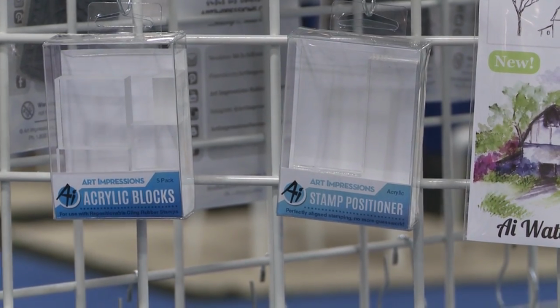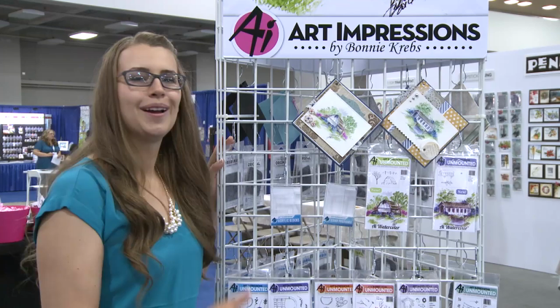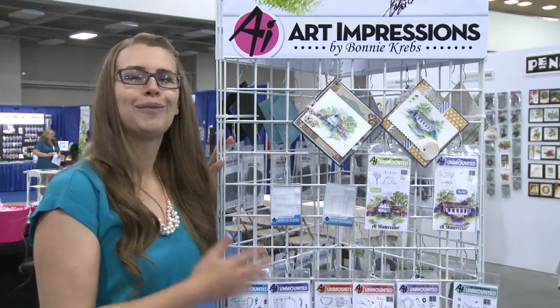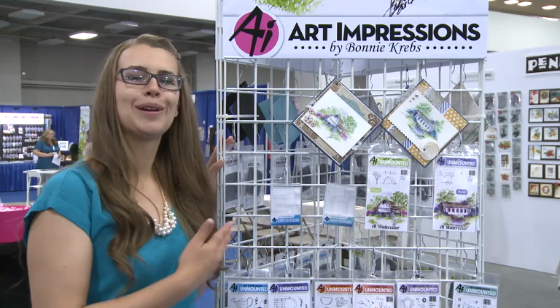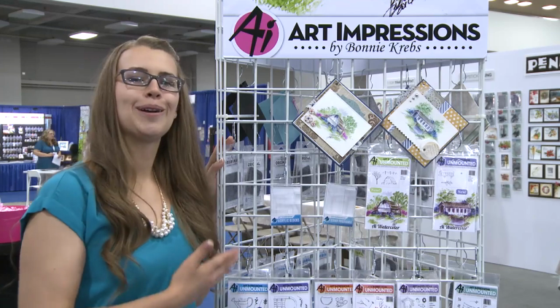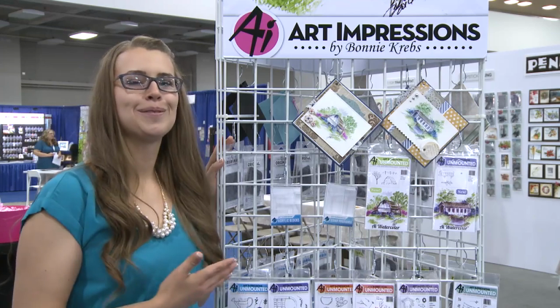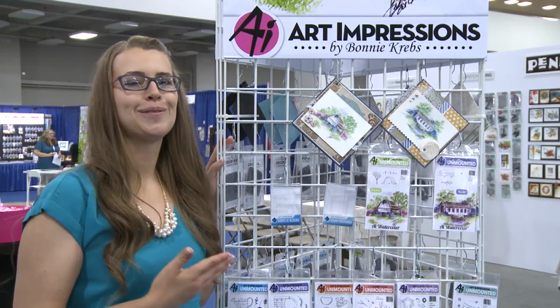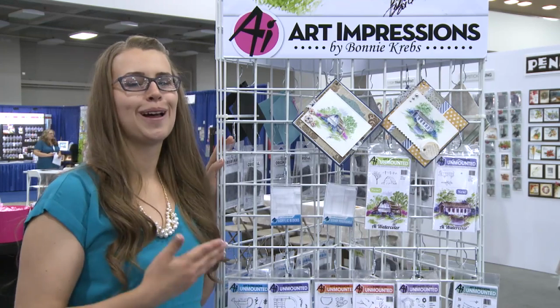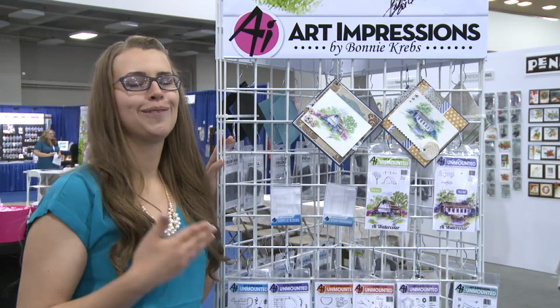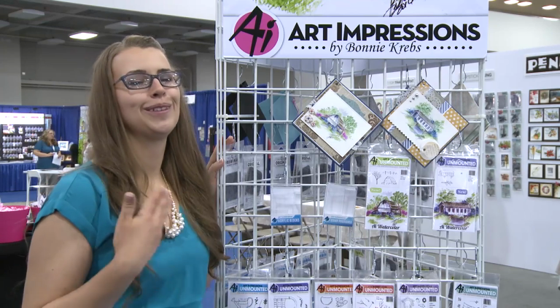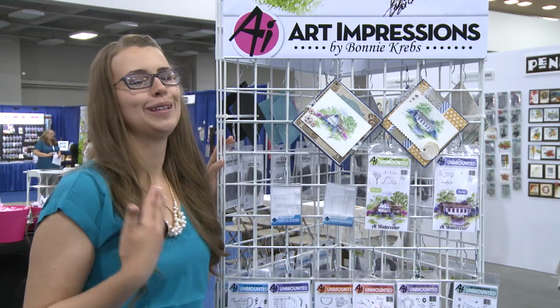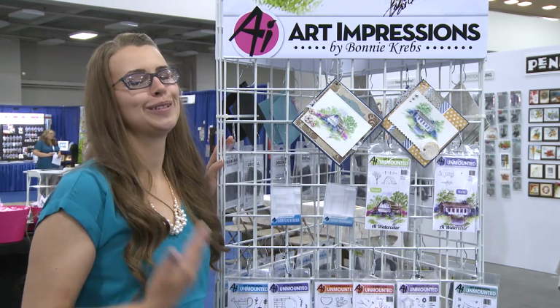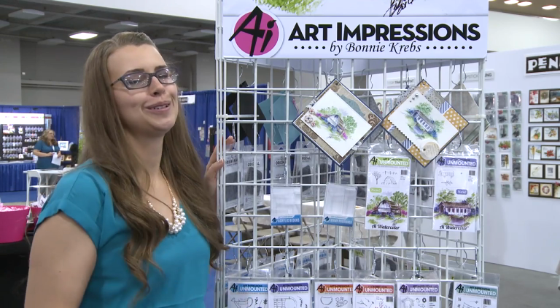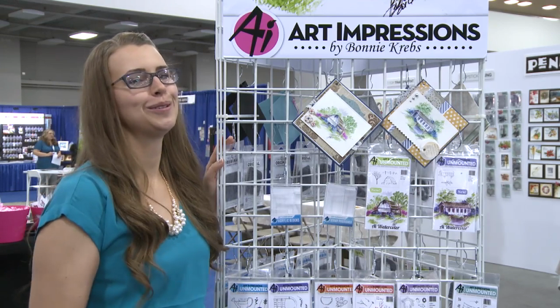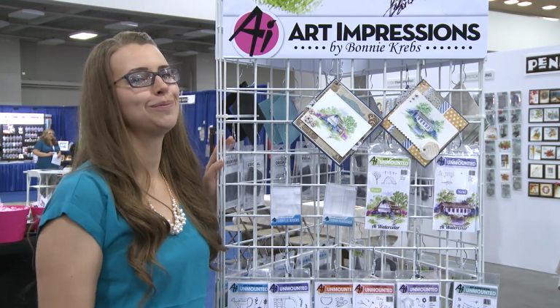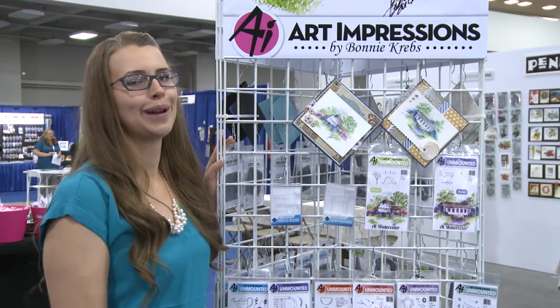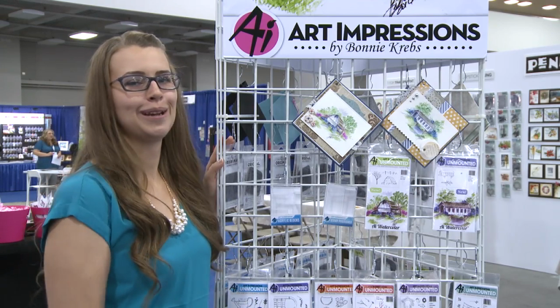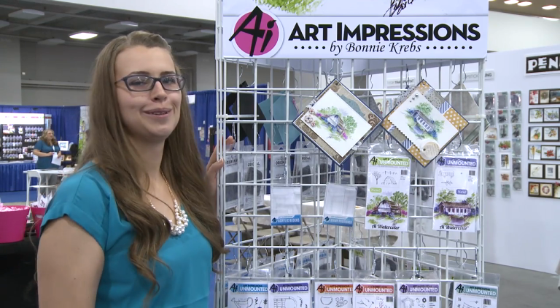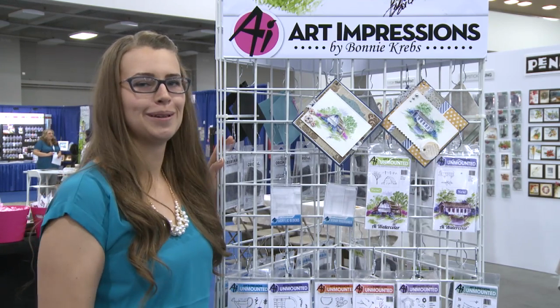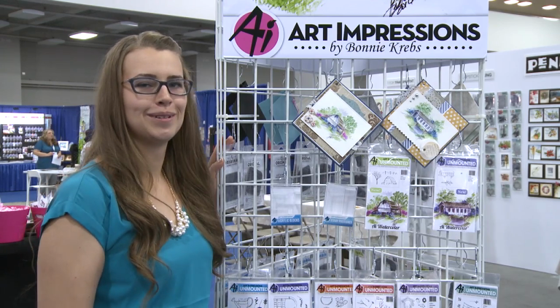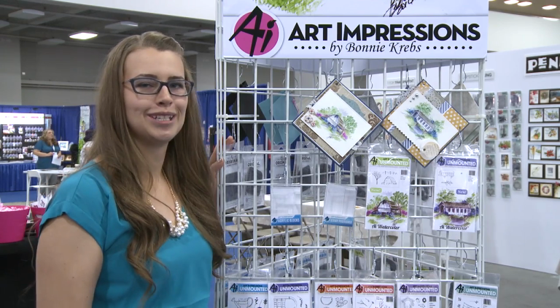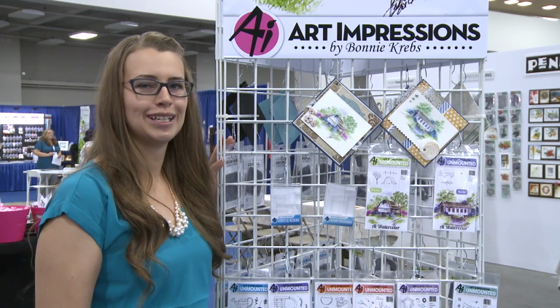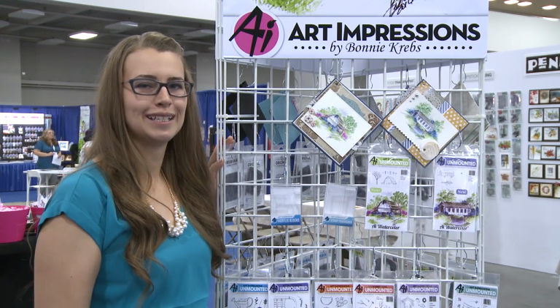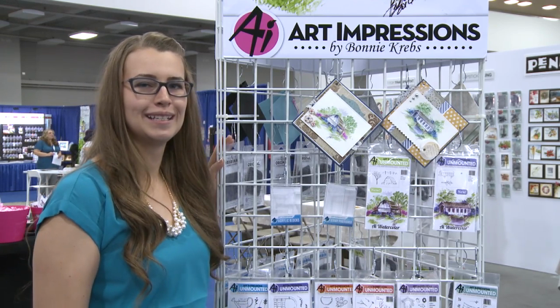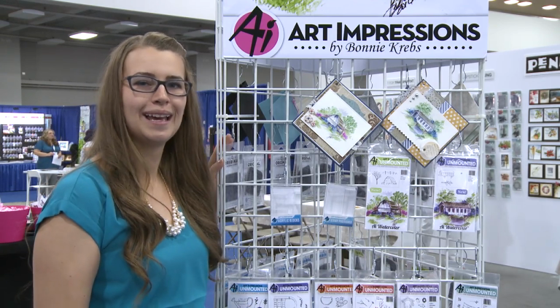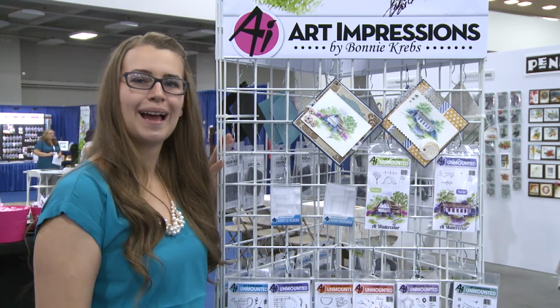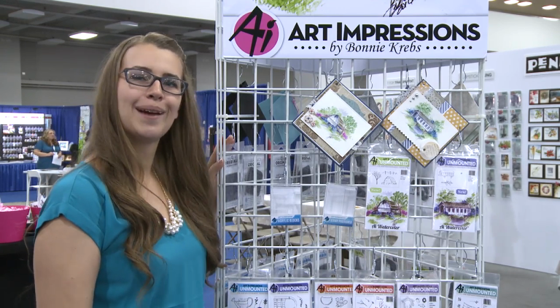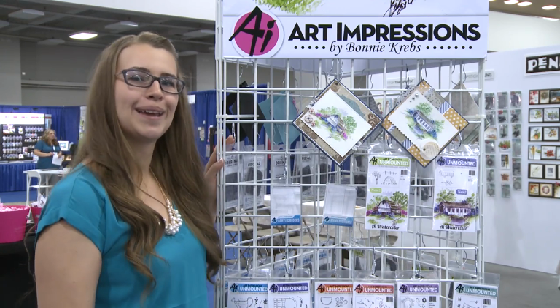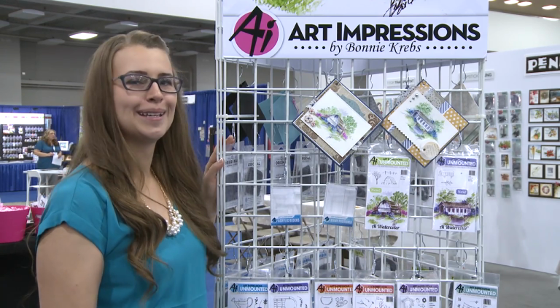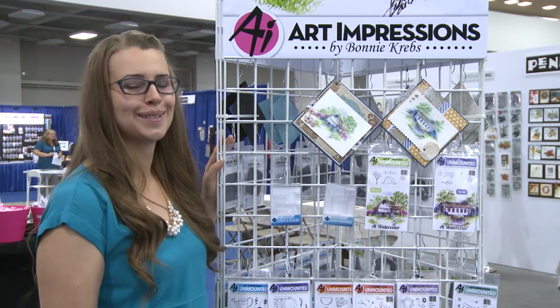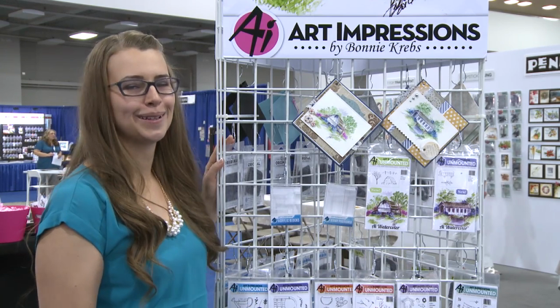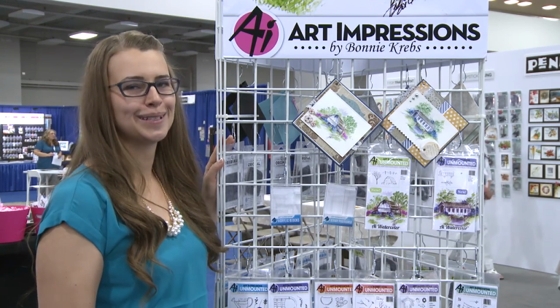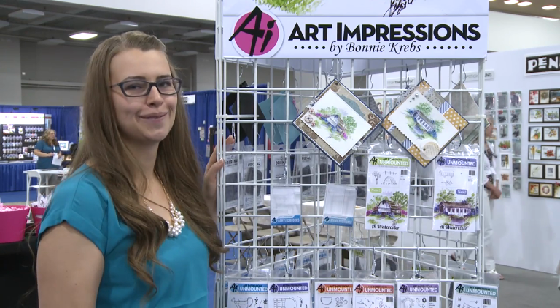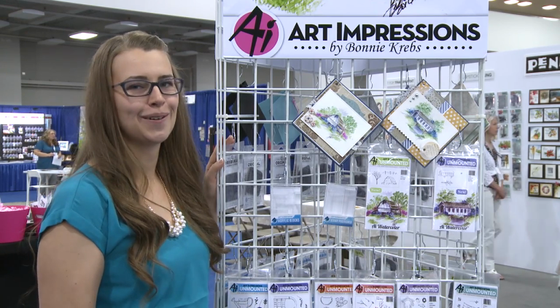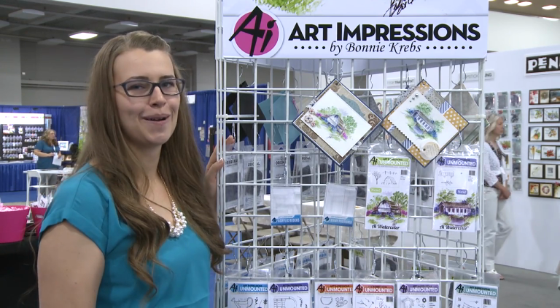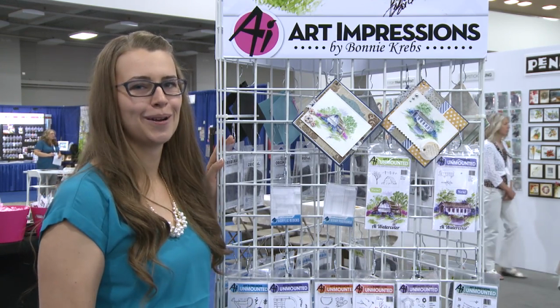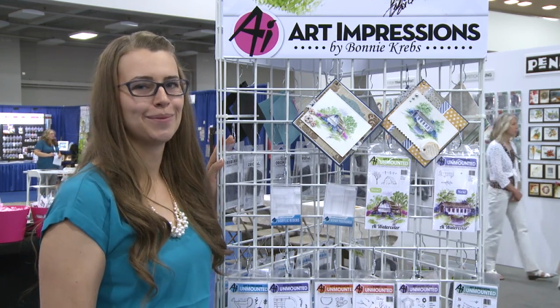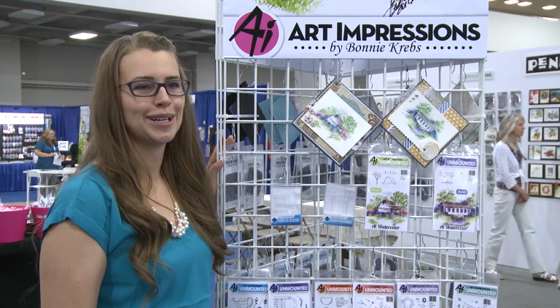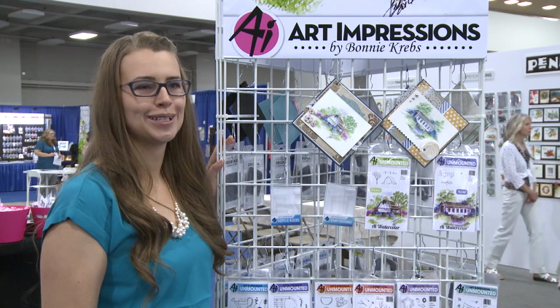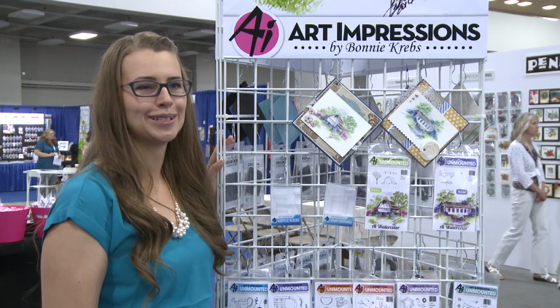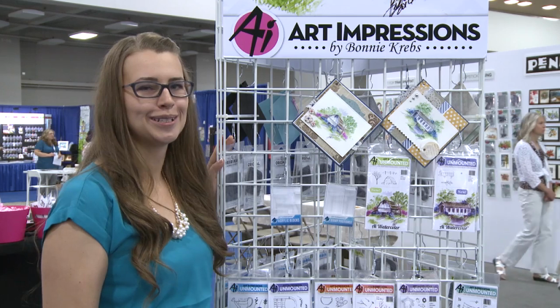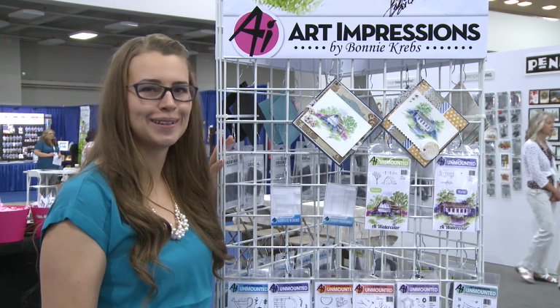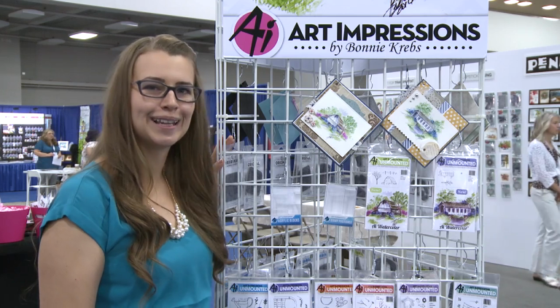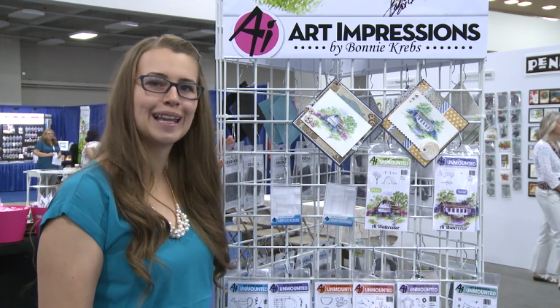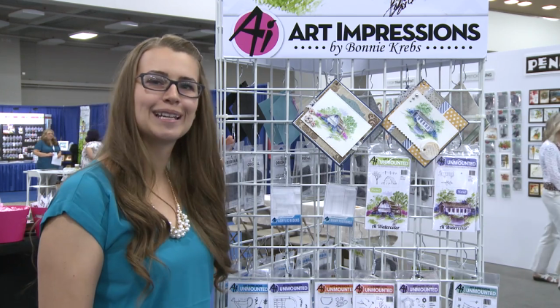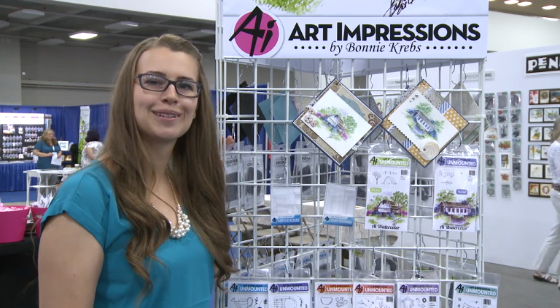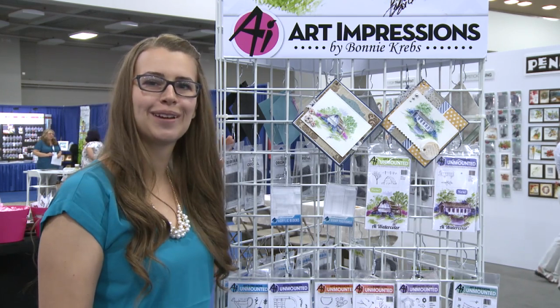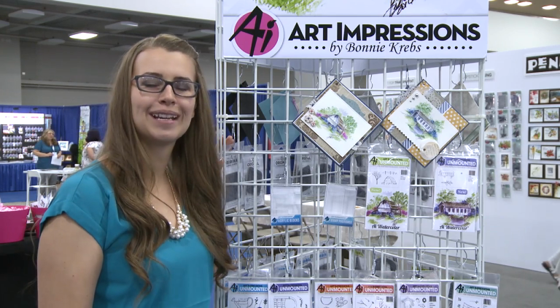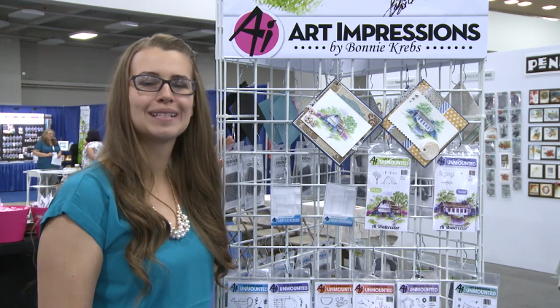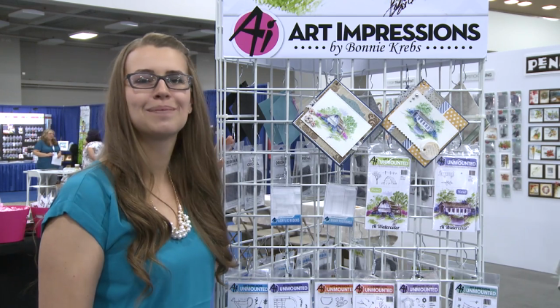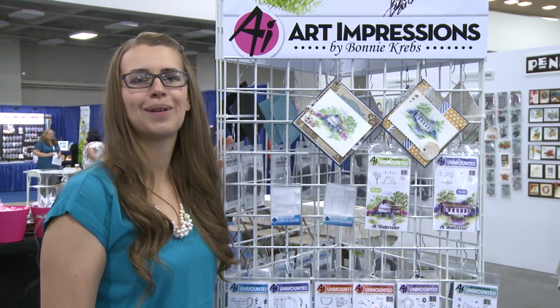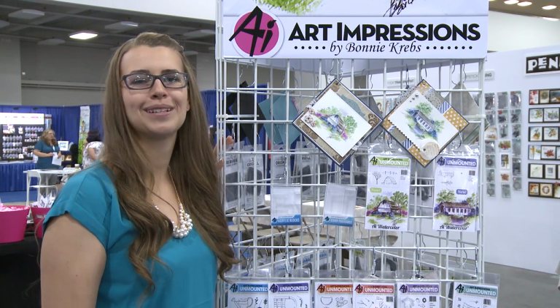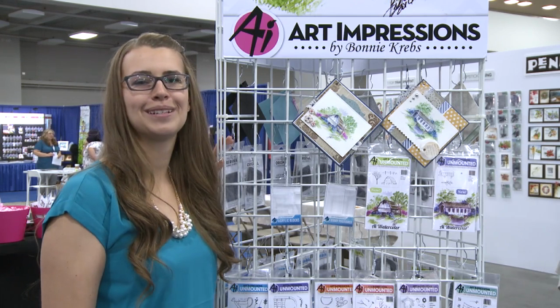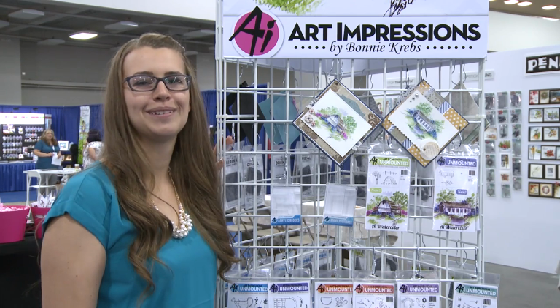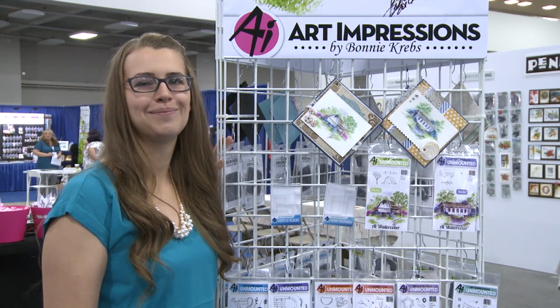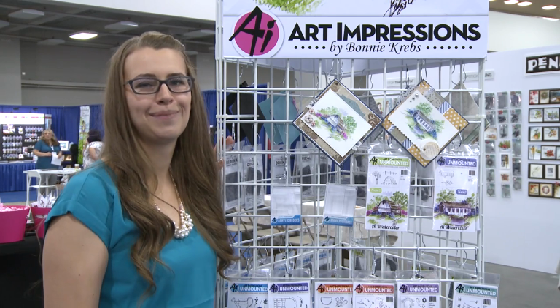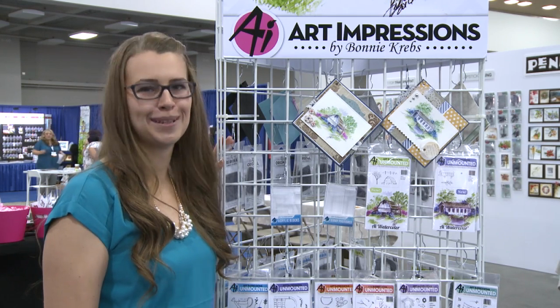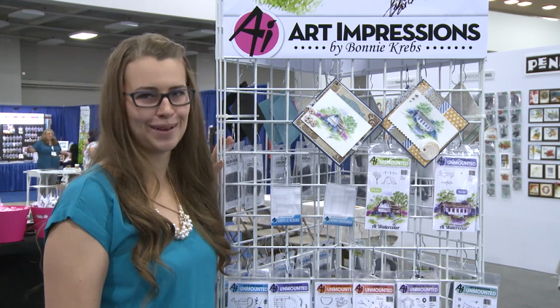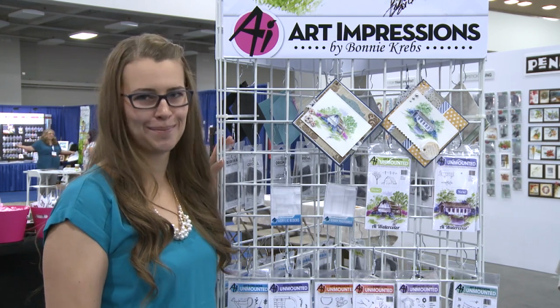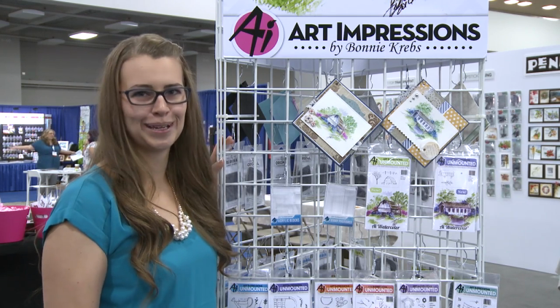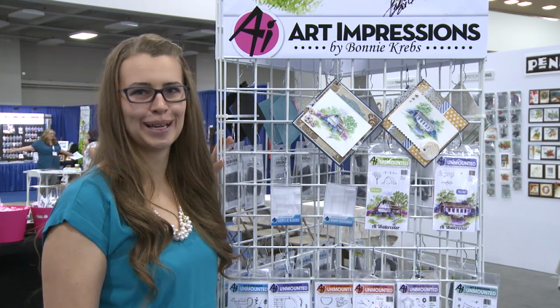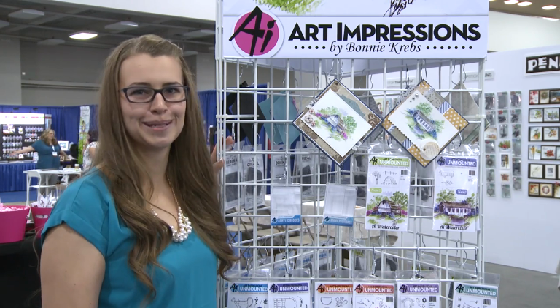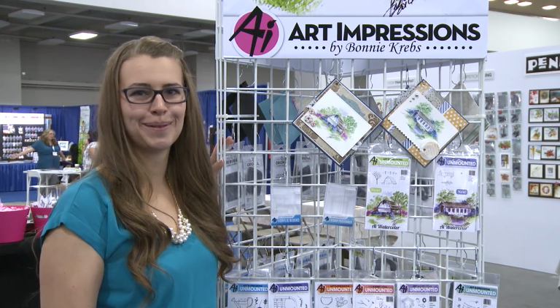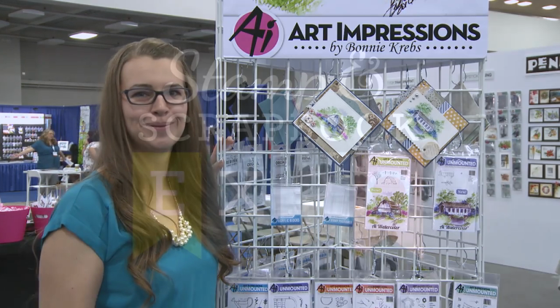We hope you love these two brand new images. I'm Kate Swanson from Art Impressions doing the latest and greatest brought to you by Scrapbook Expo.